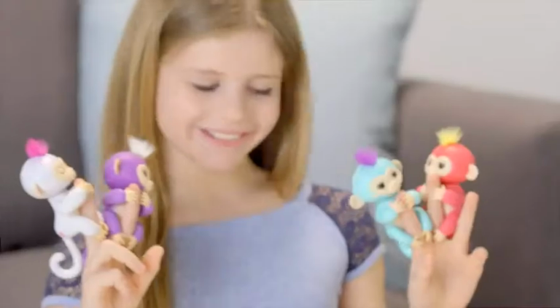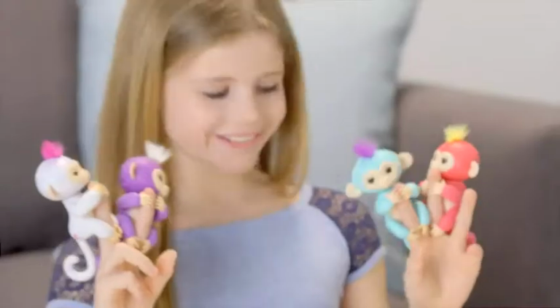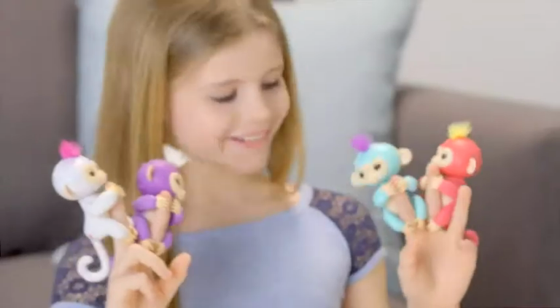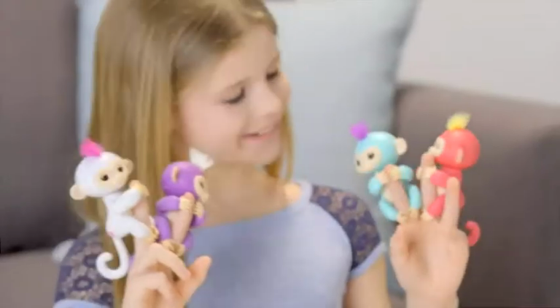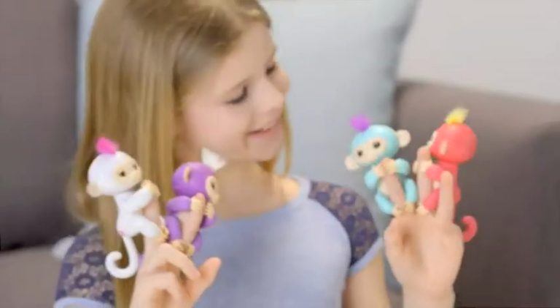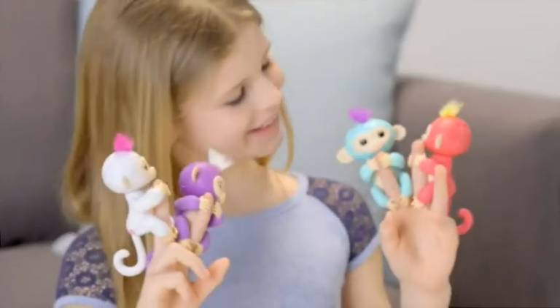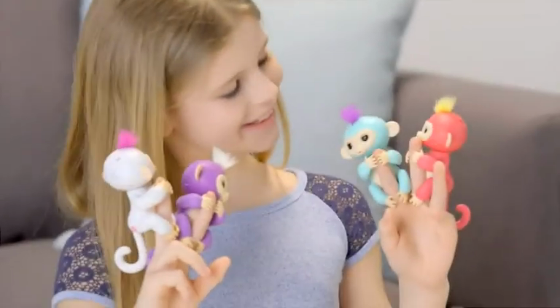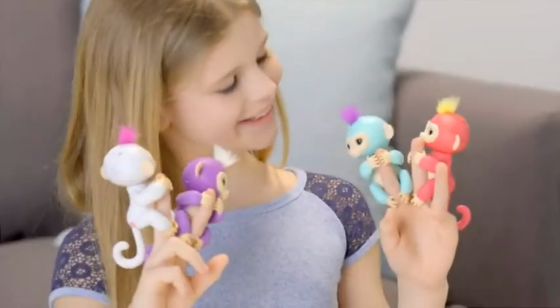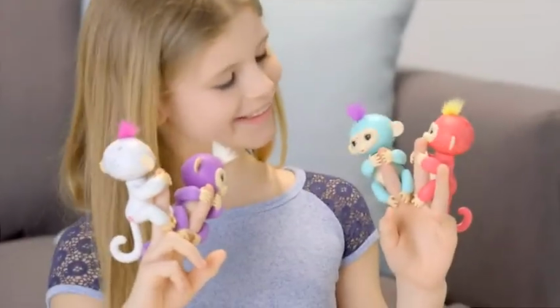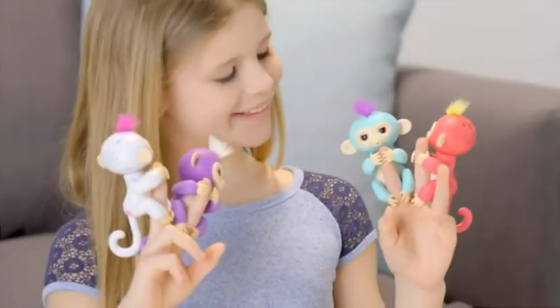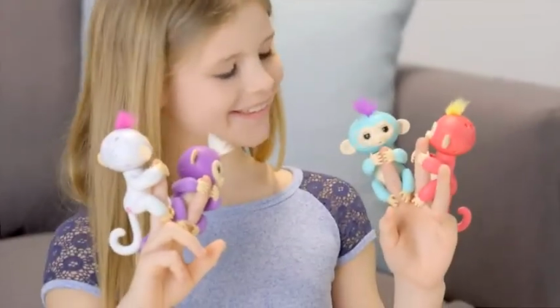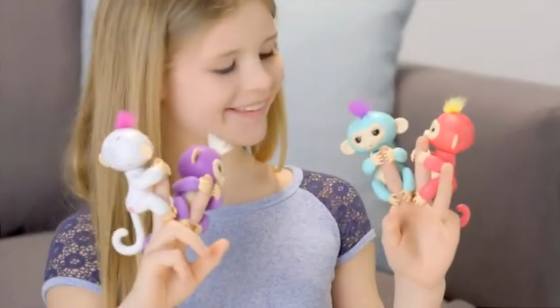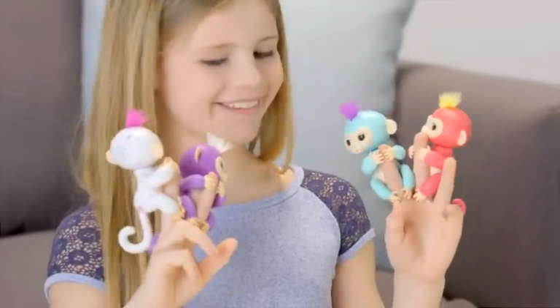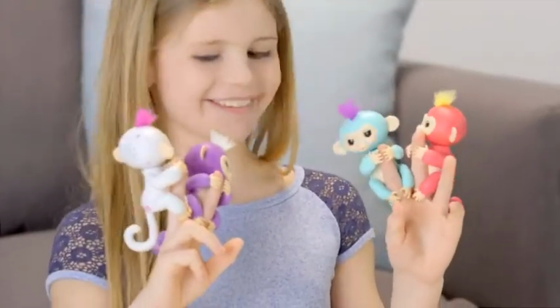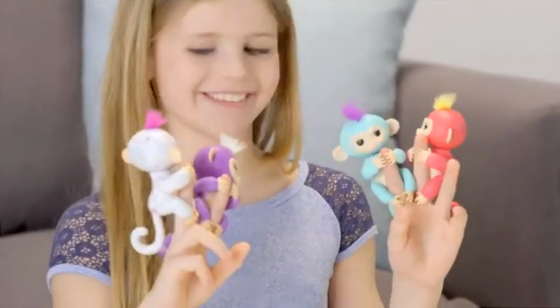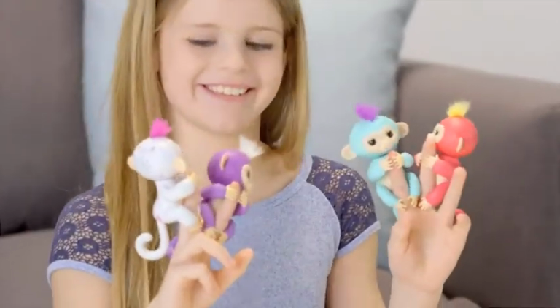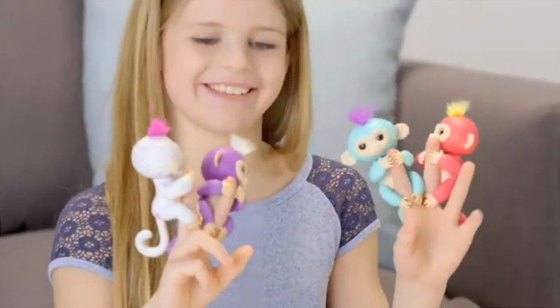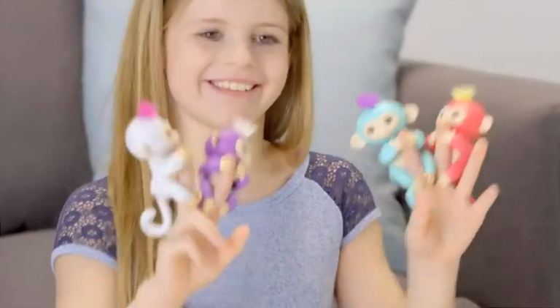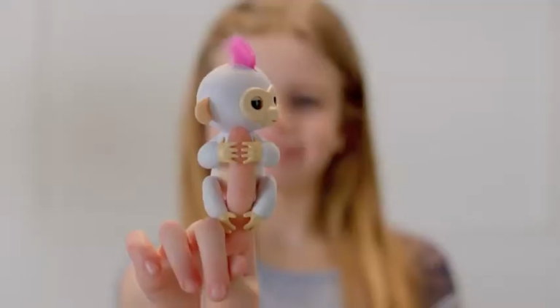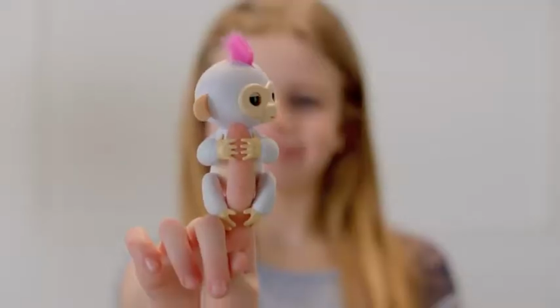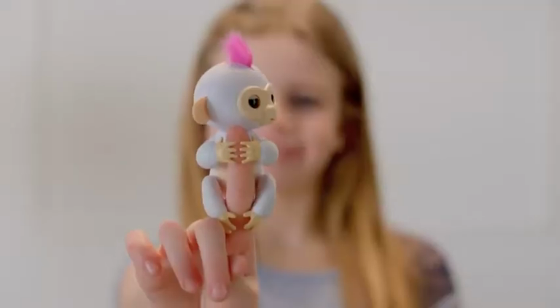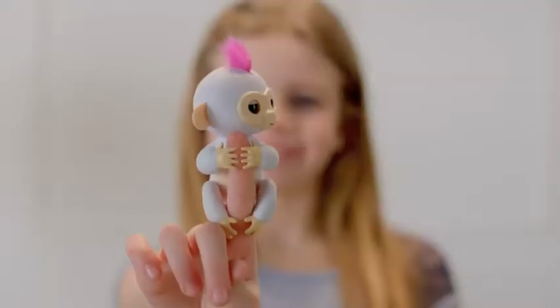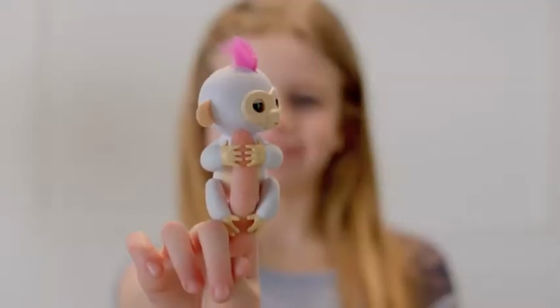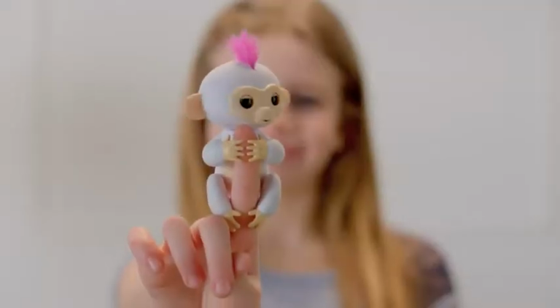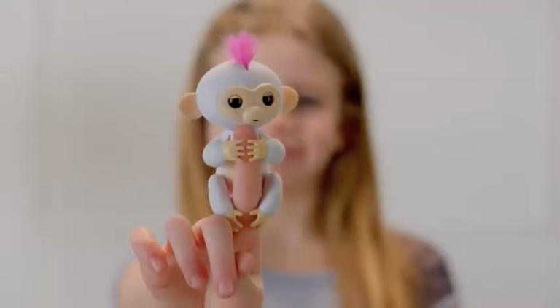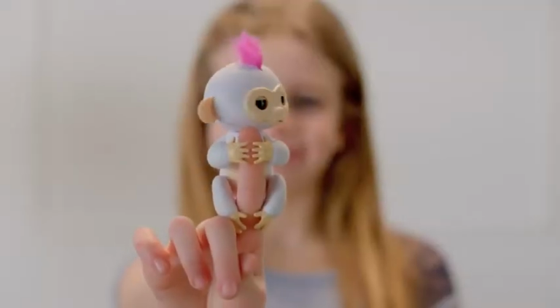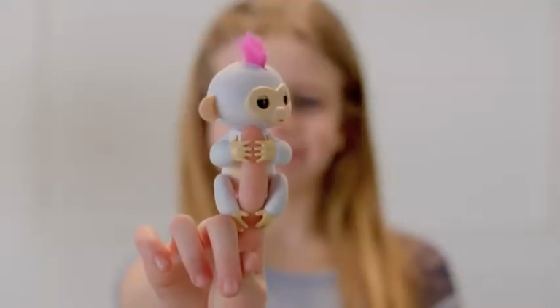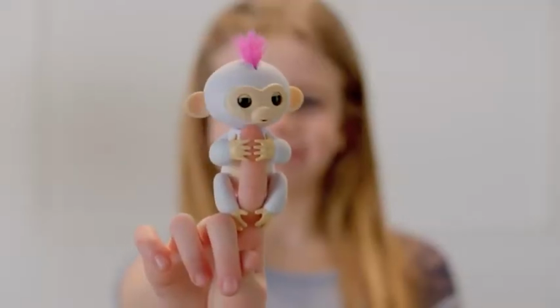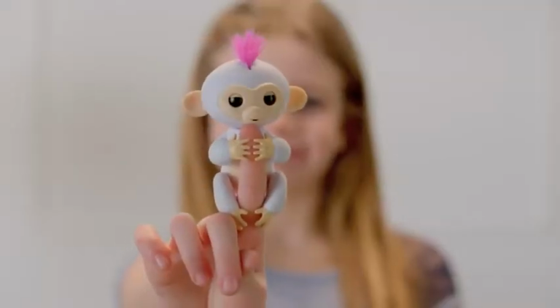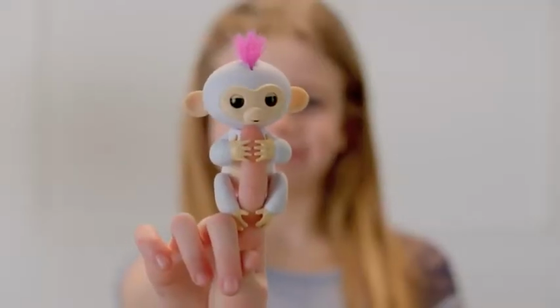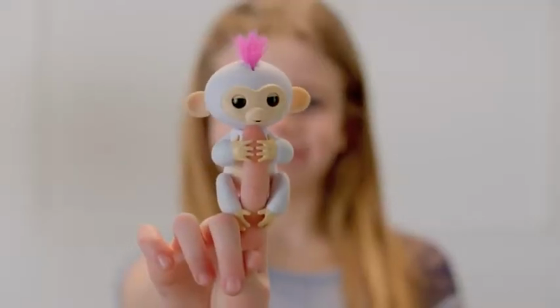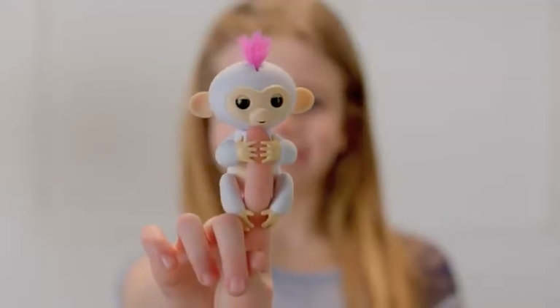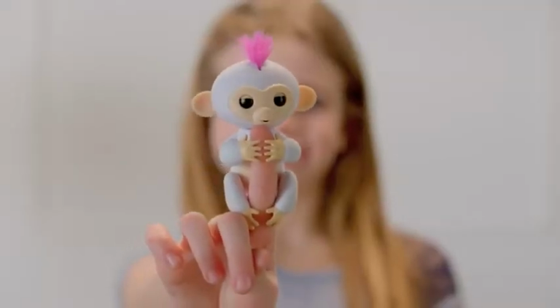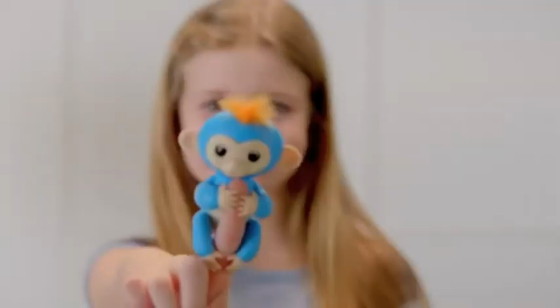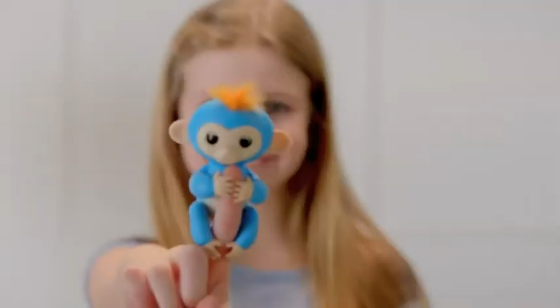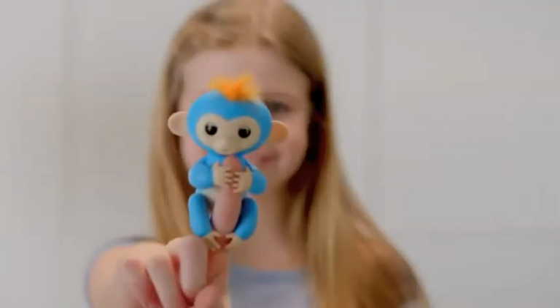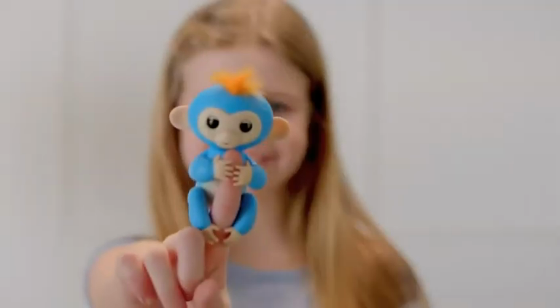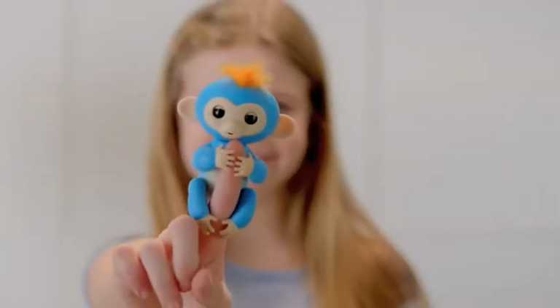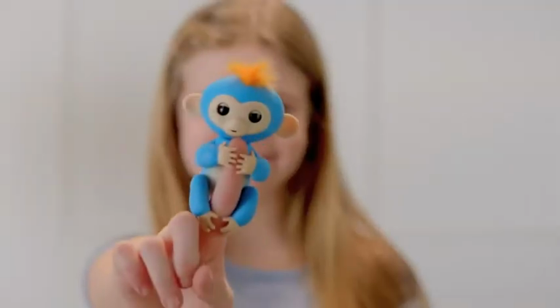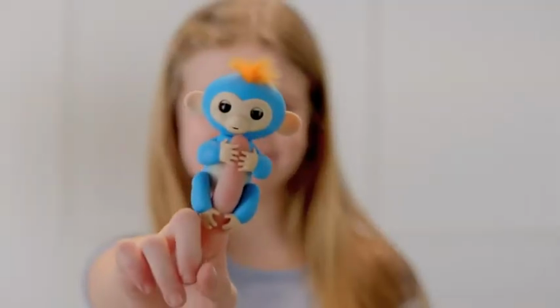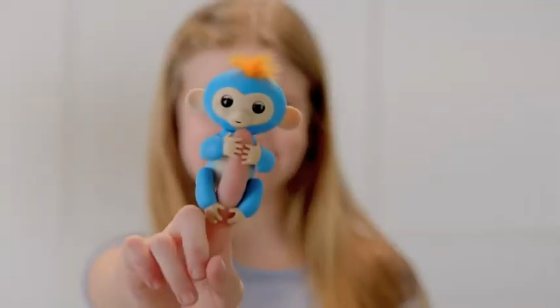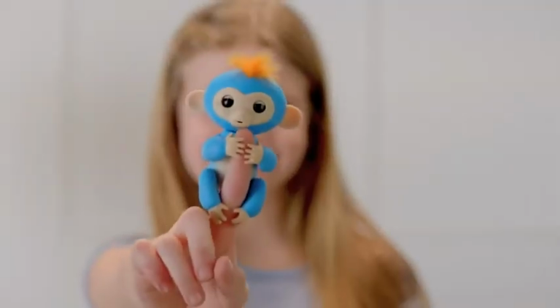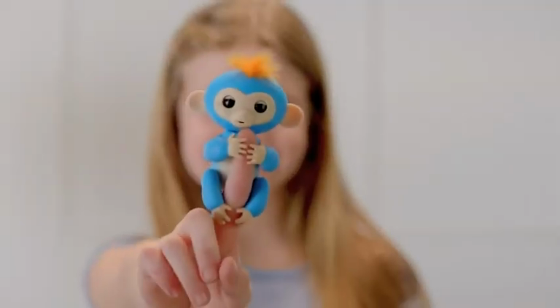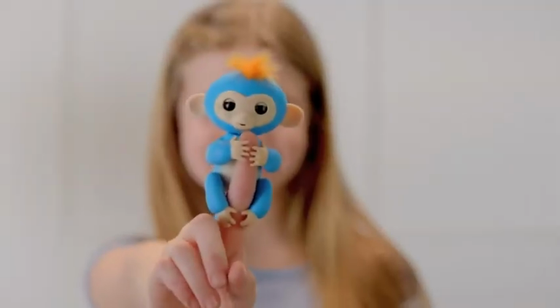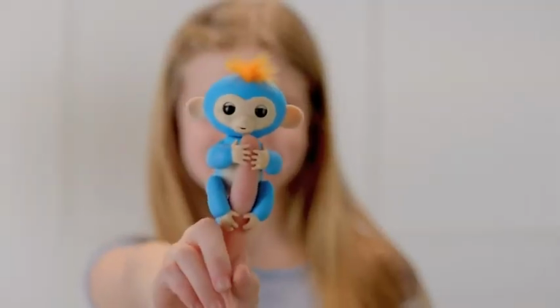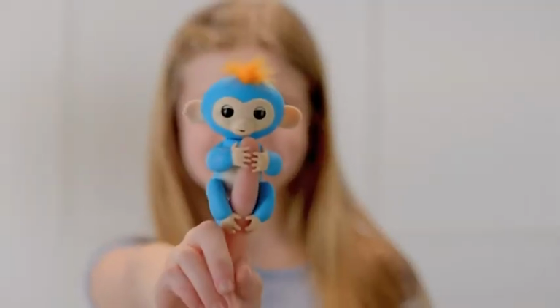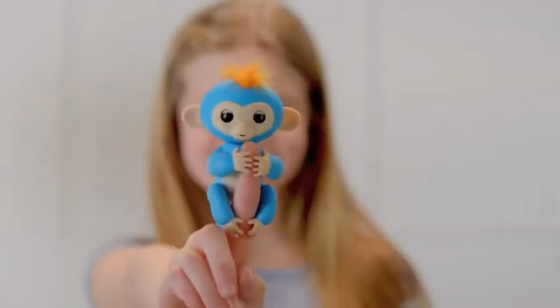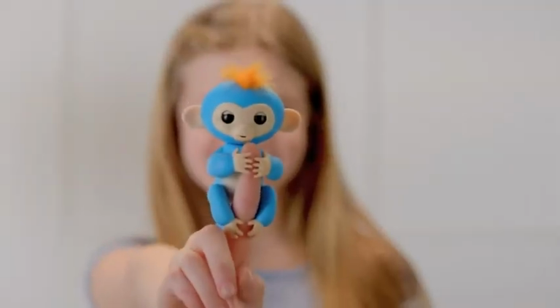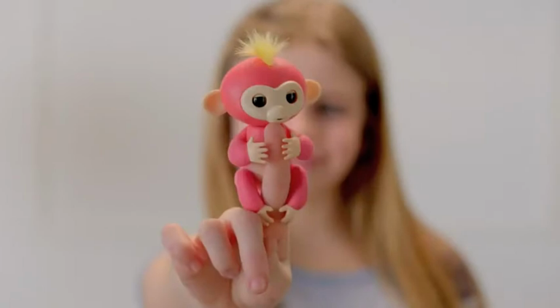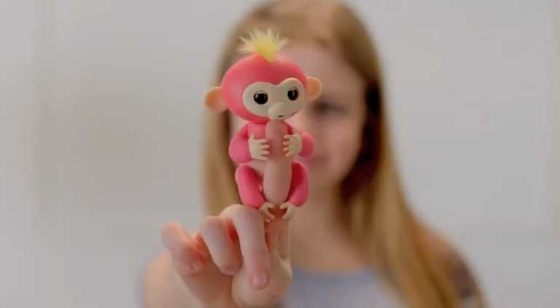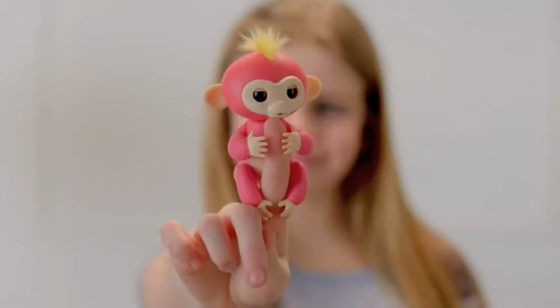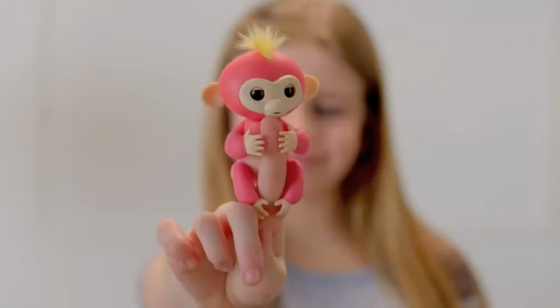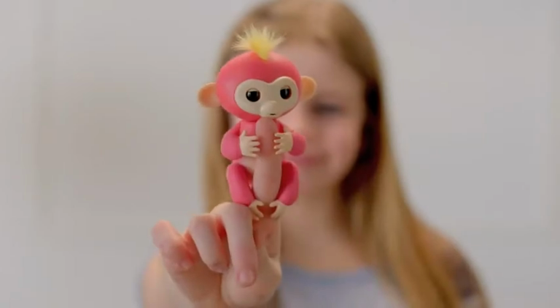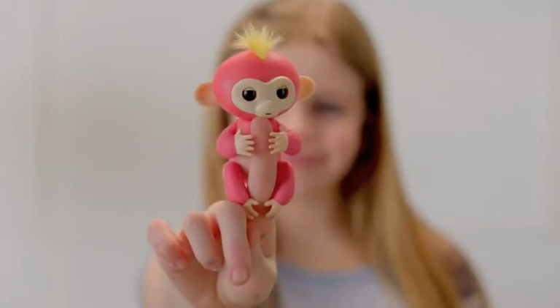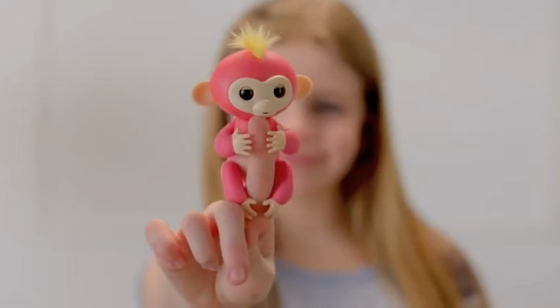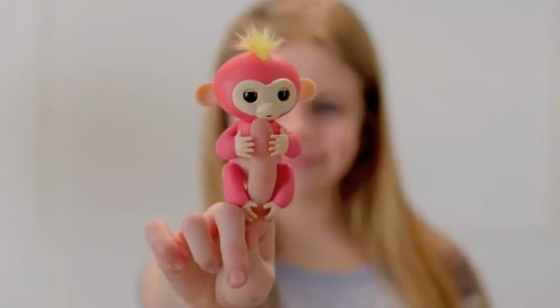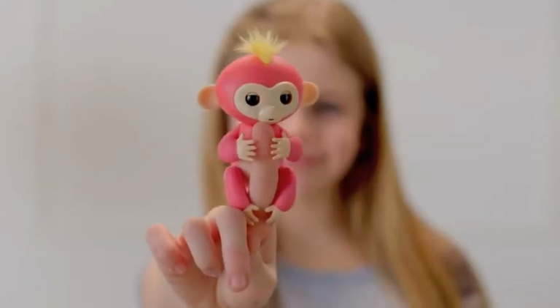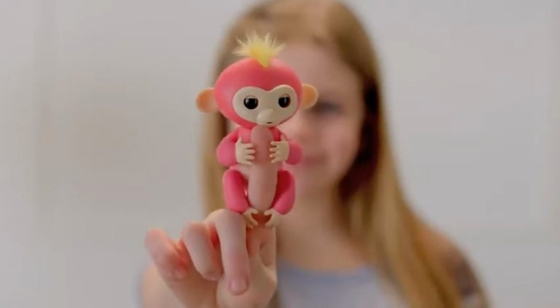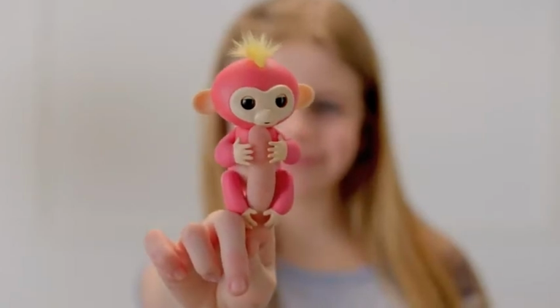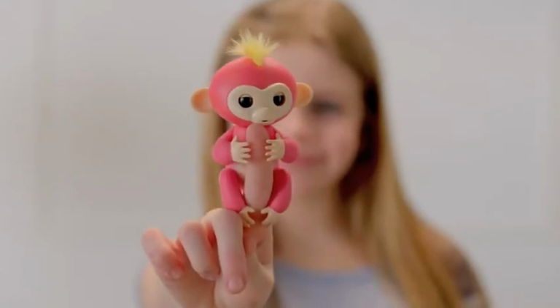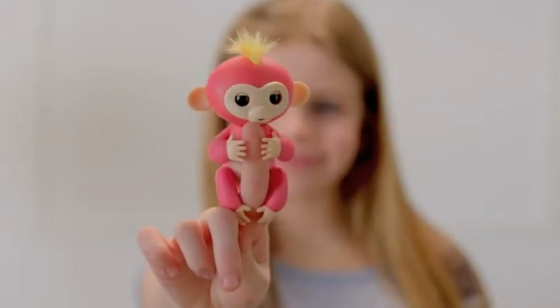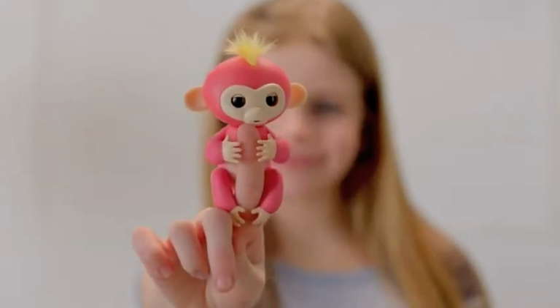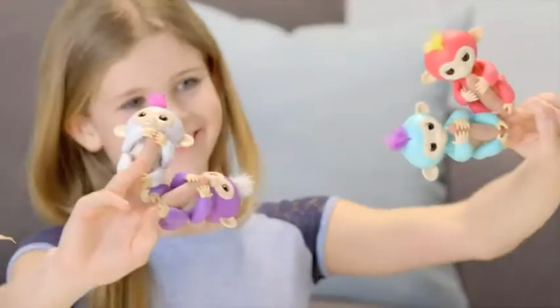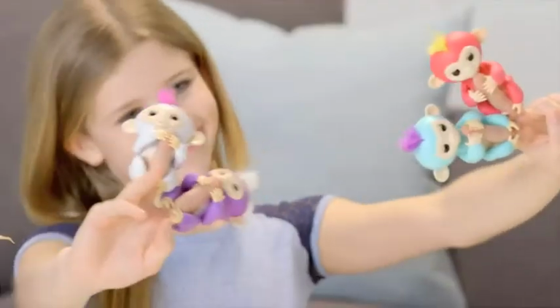Adorable interactive pets that respond to sound, motion, and touch! We're going to show you some of the fun ways you can interact with your Fingerlings pet.